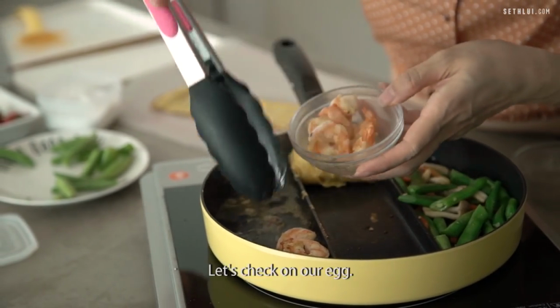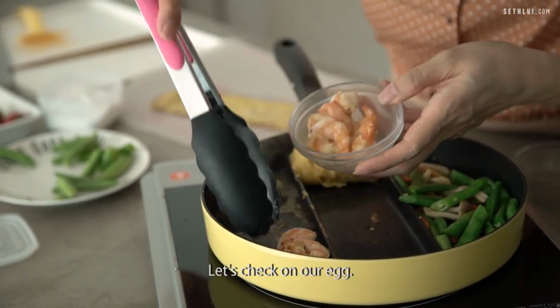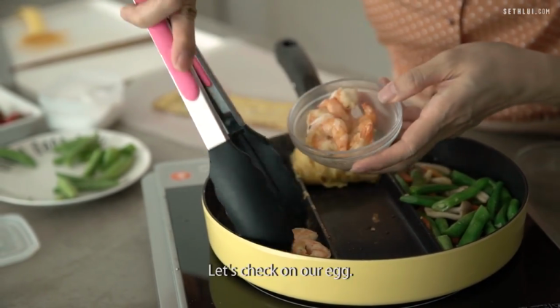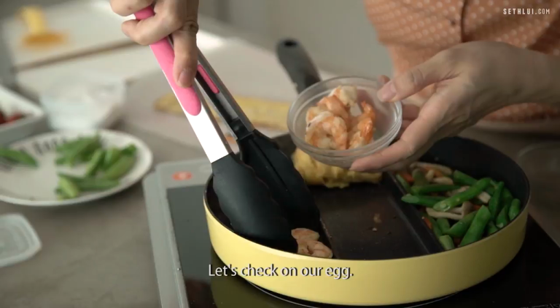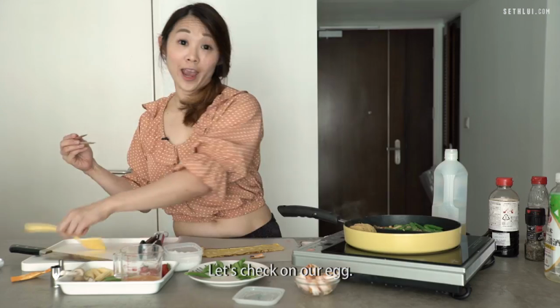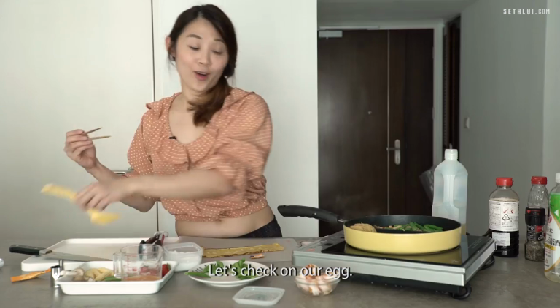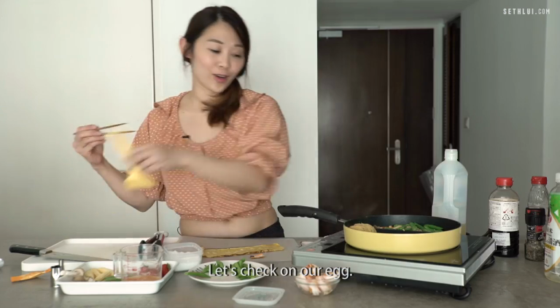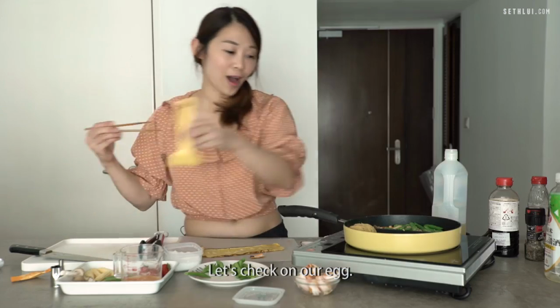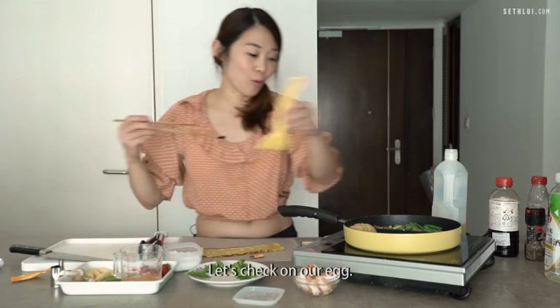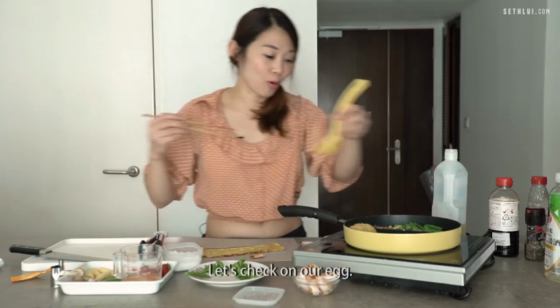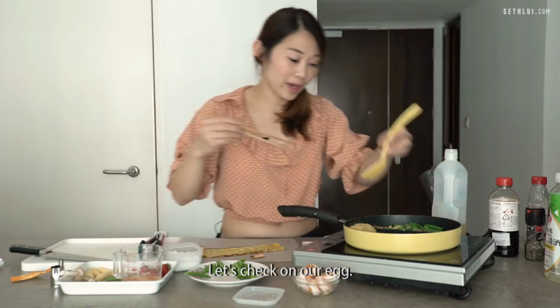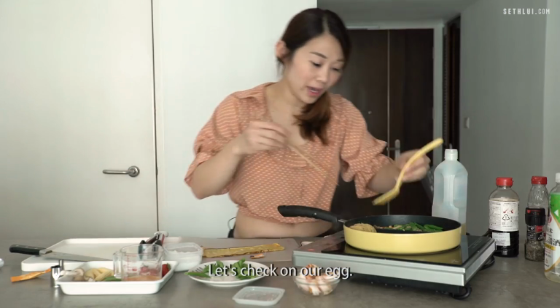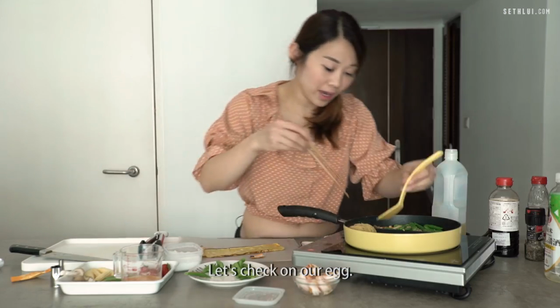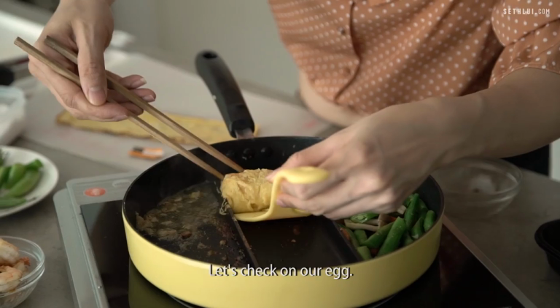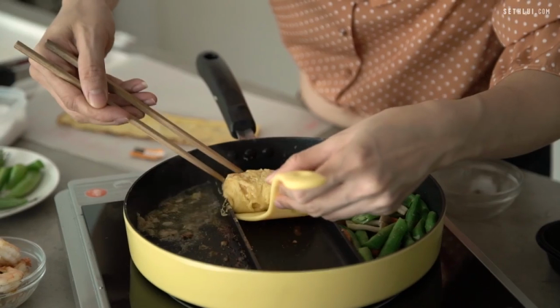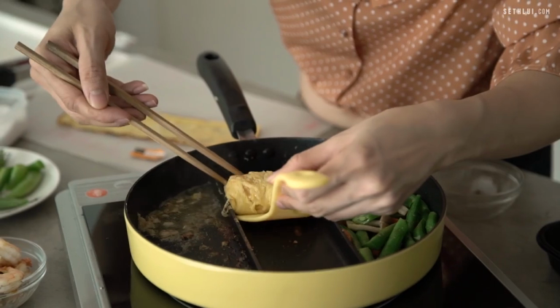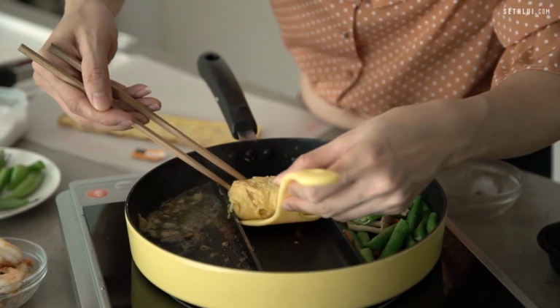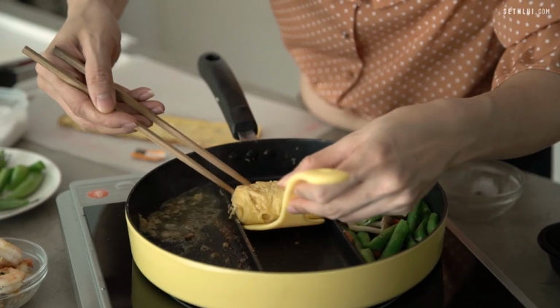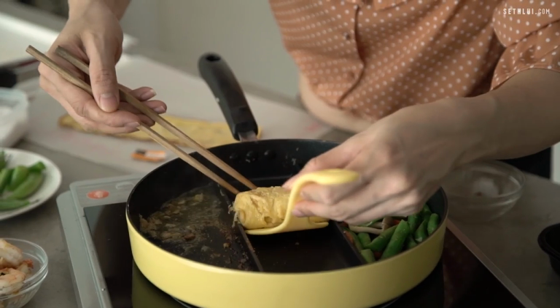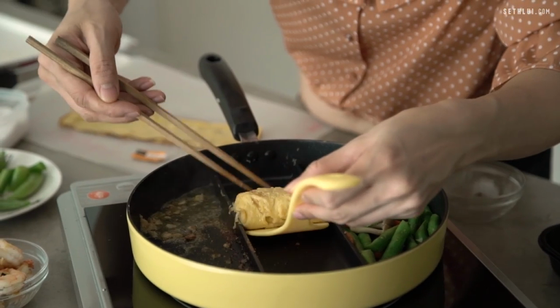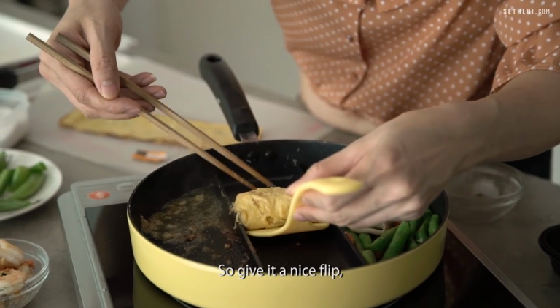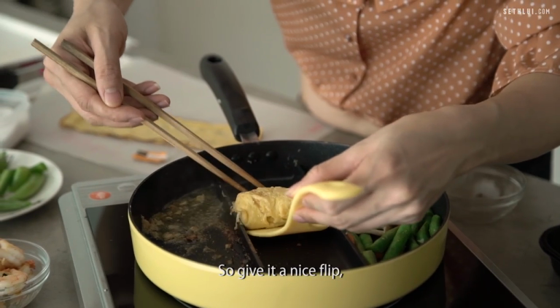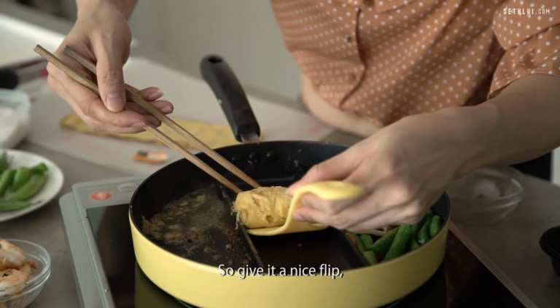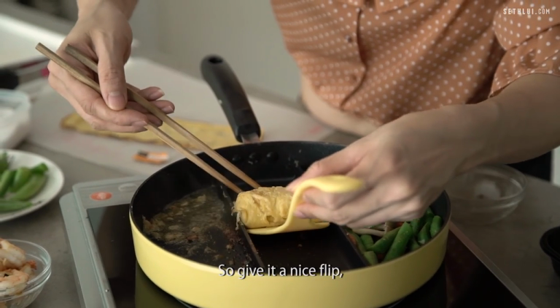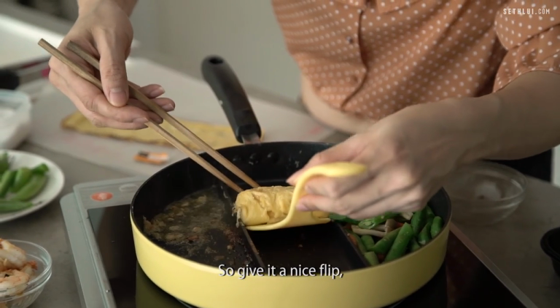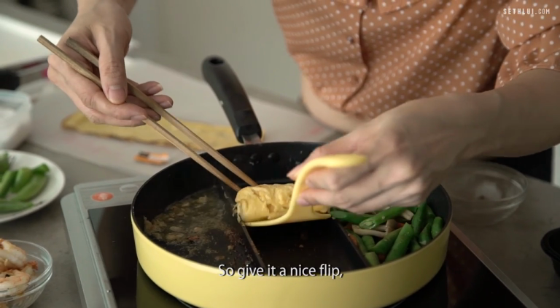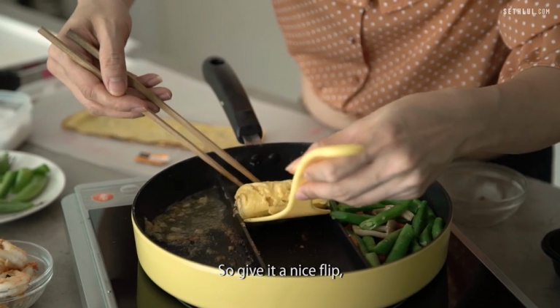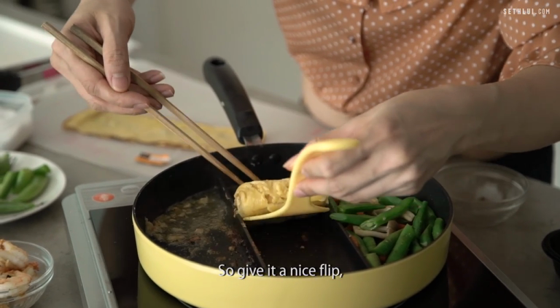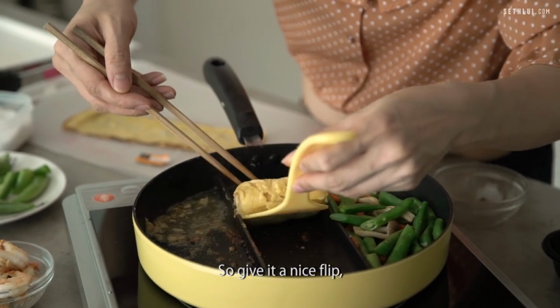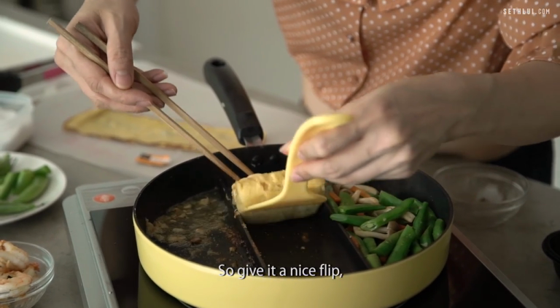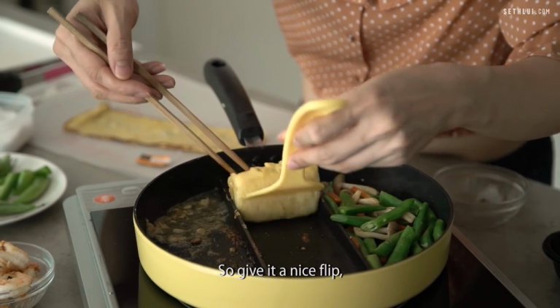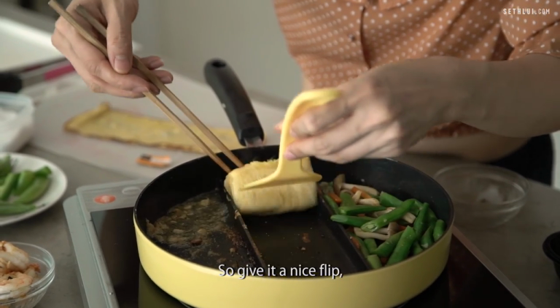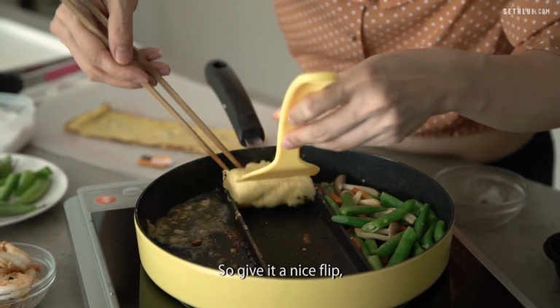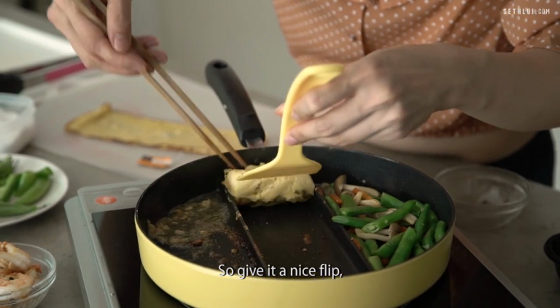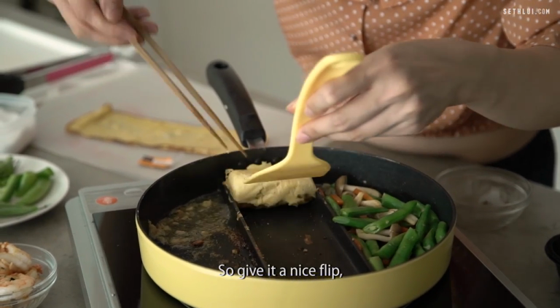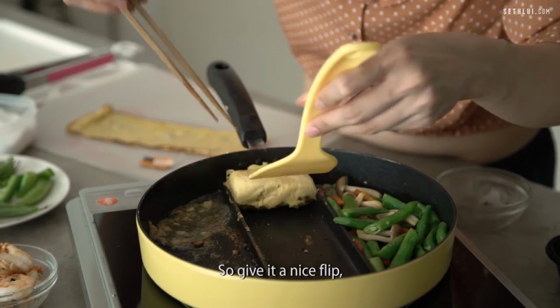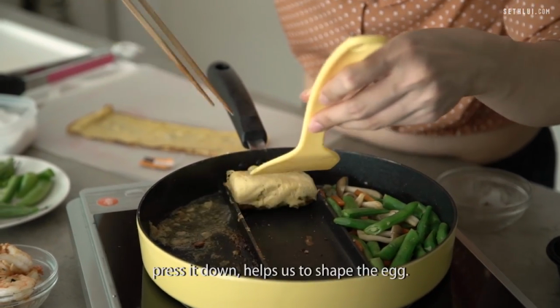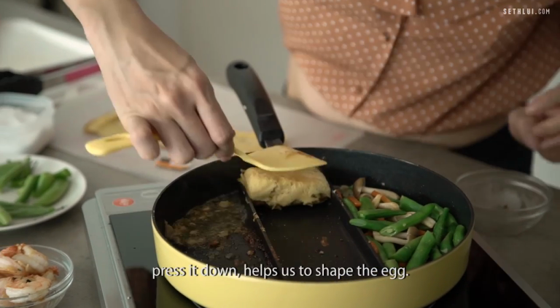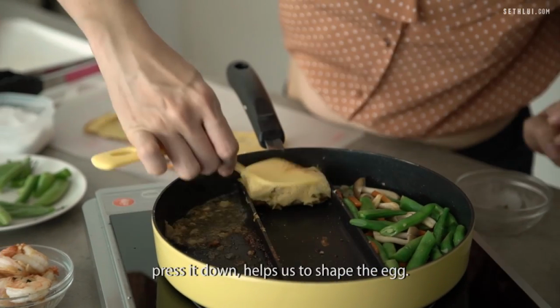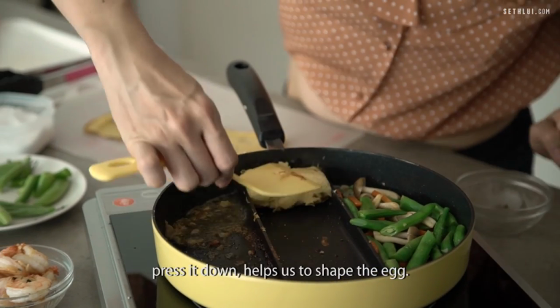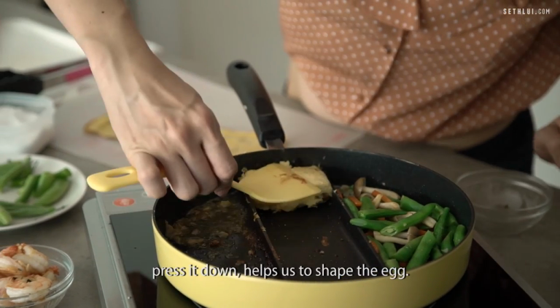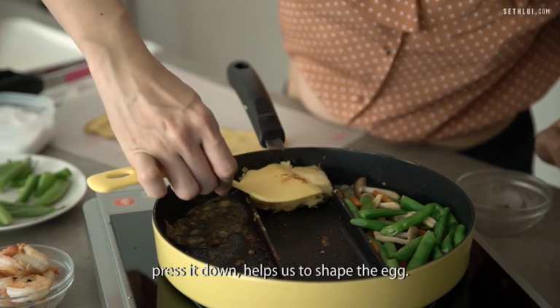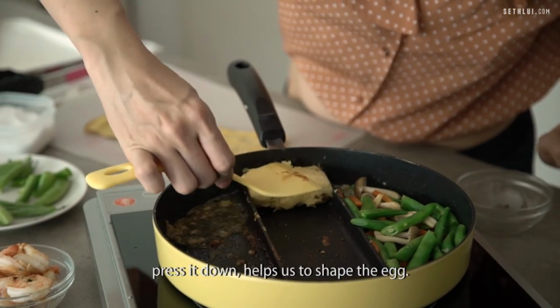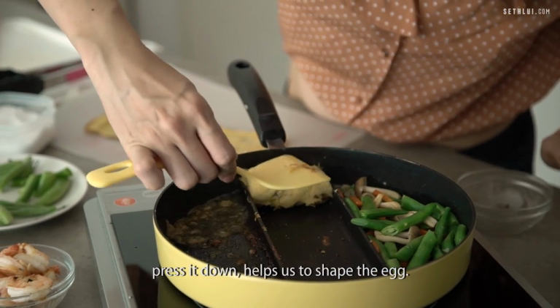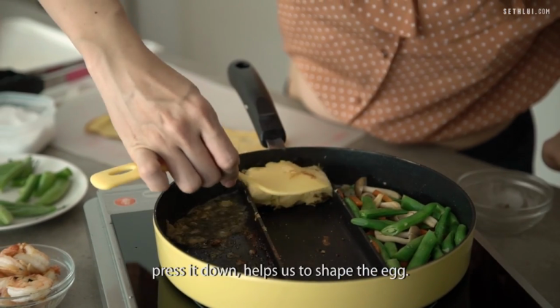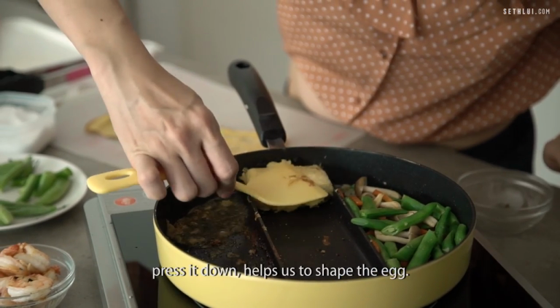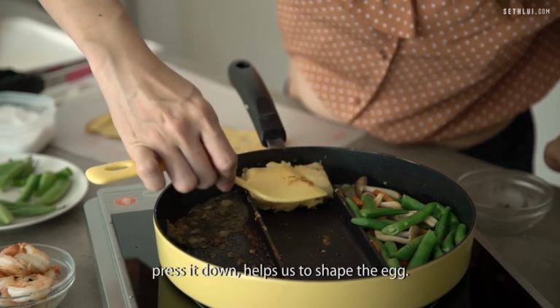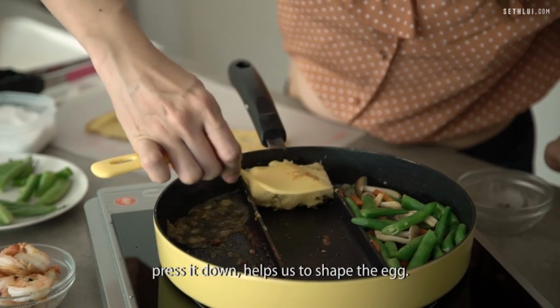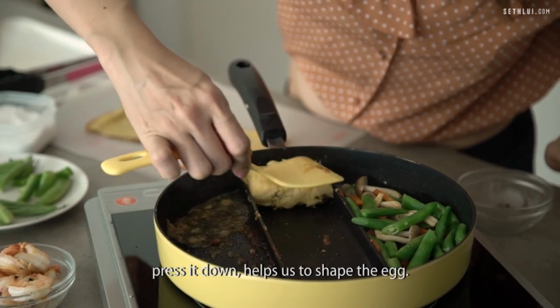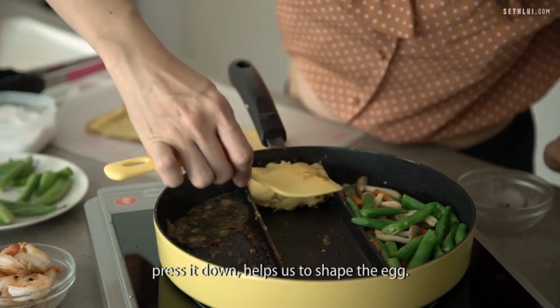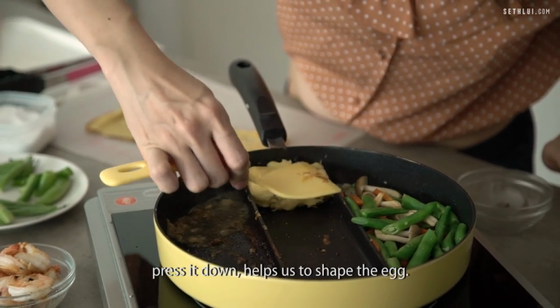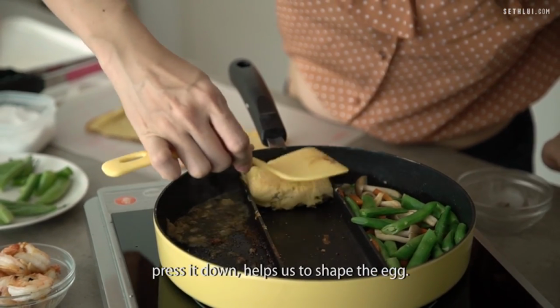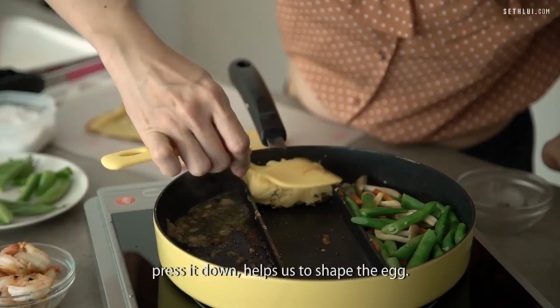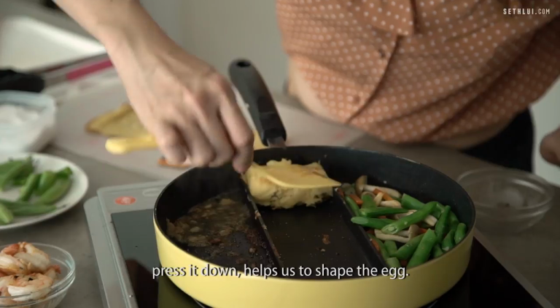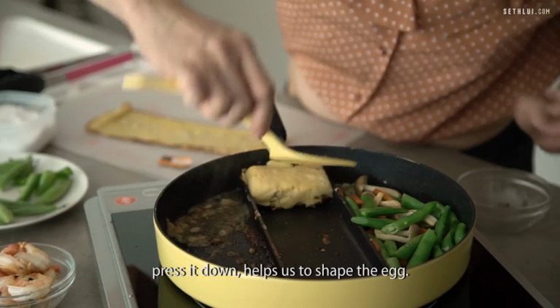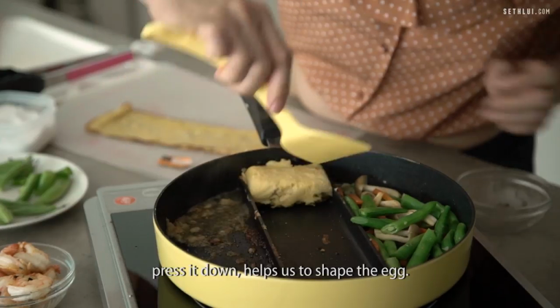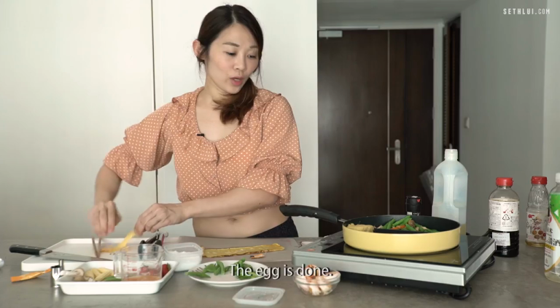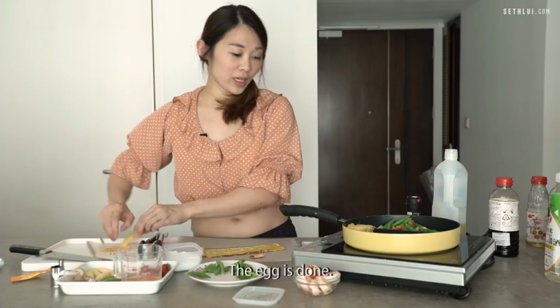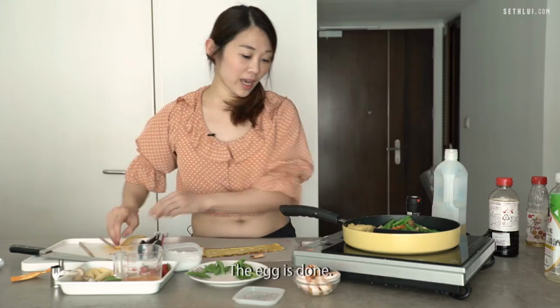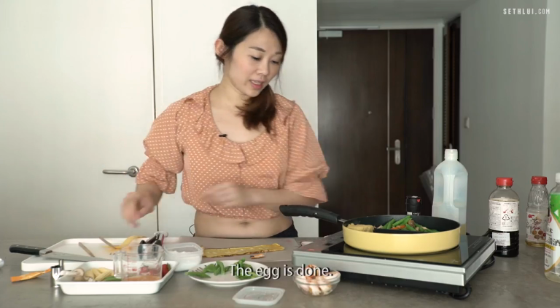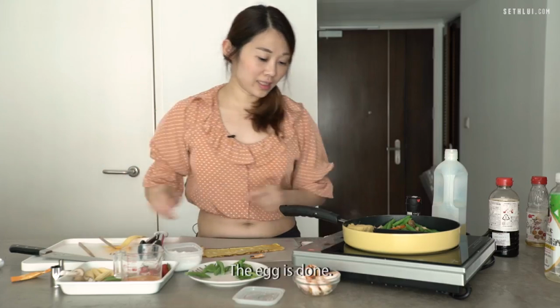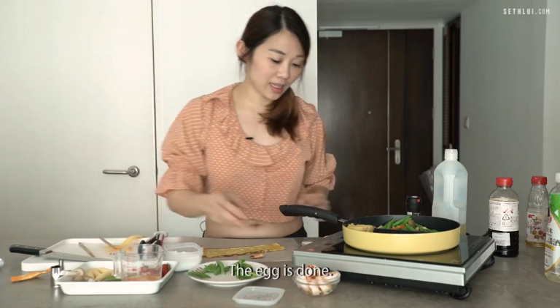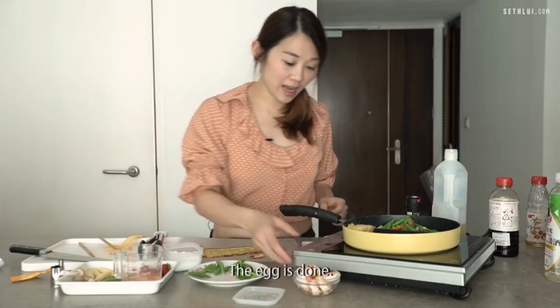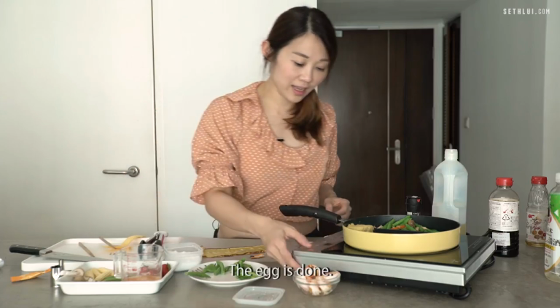Let's check on our egg. Give it a nice flip and press it down — it helps us to shape the egg. The egg is done.